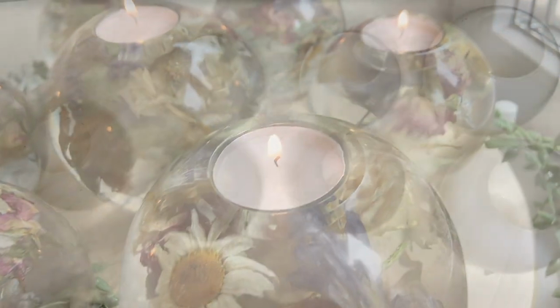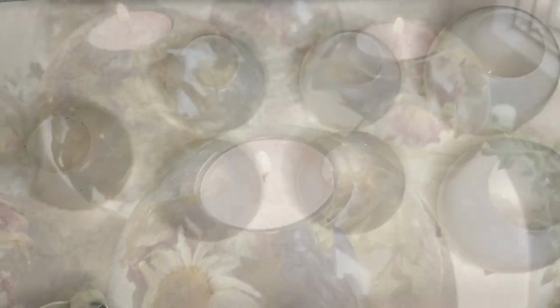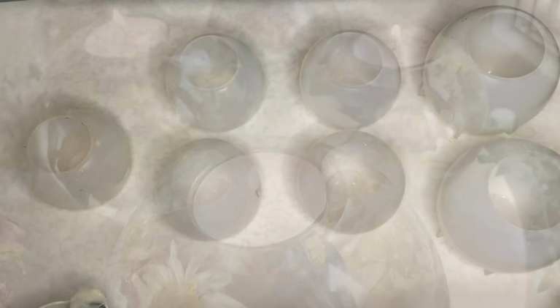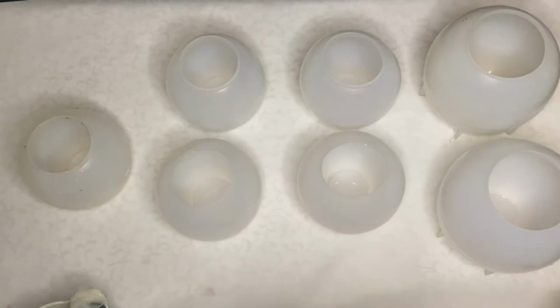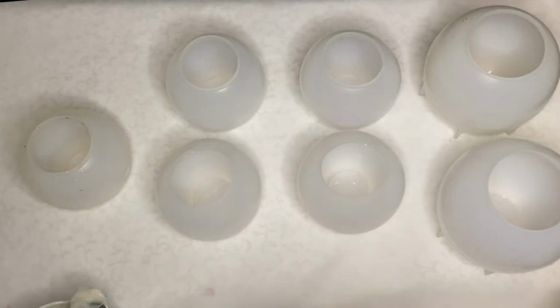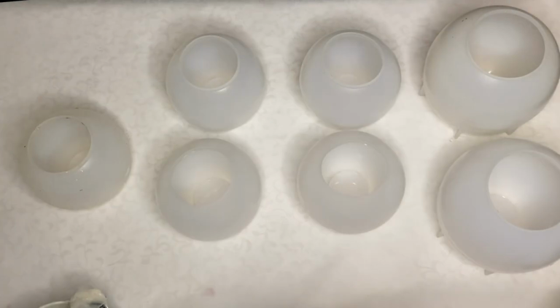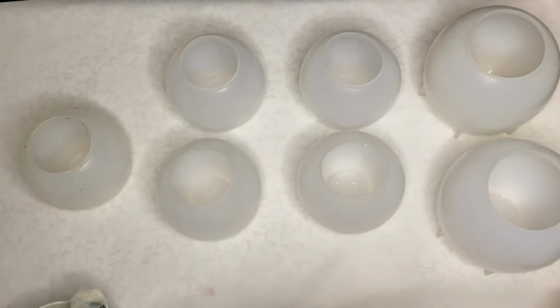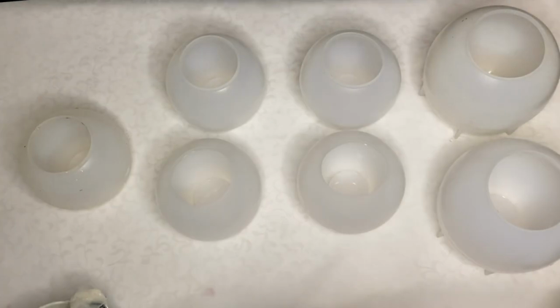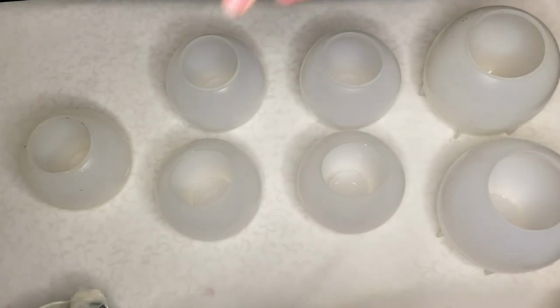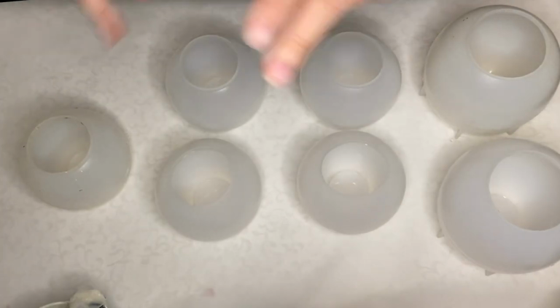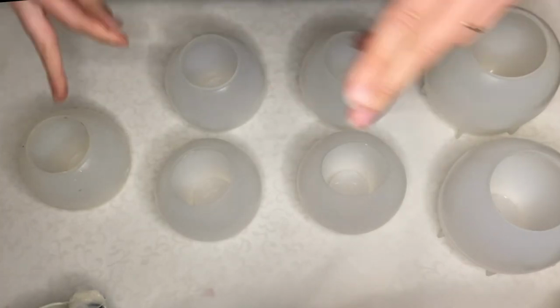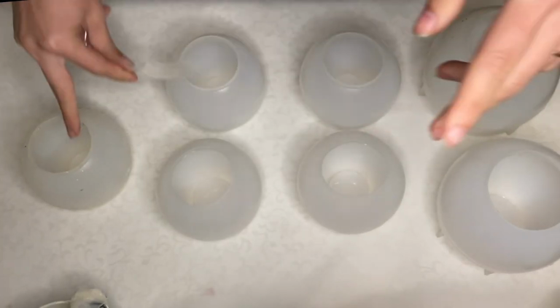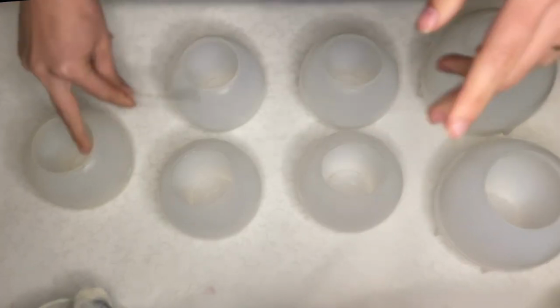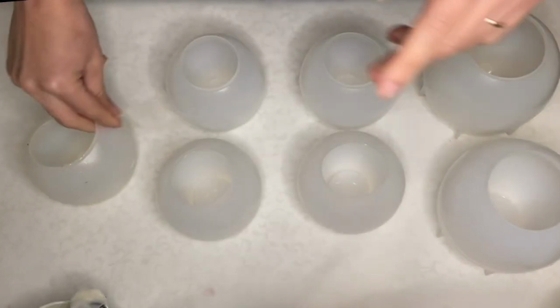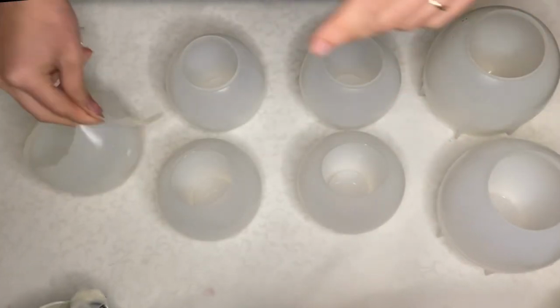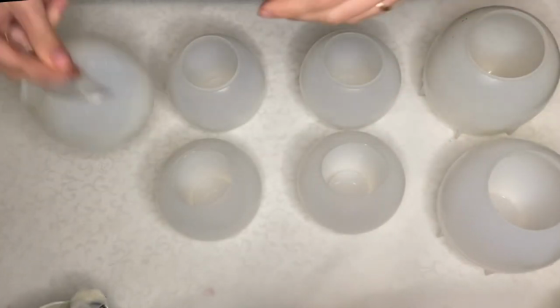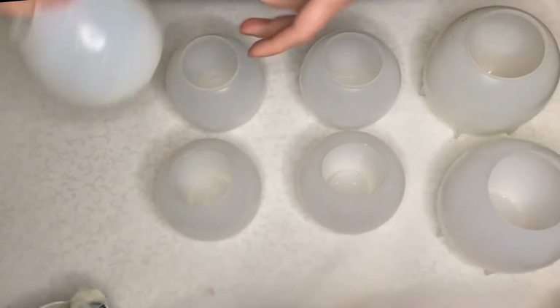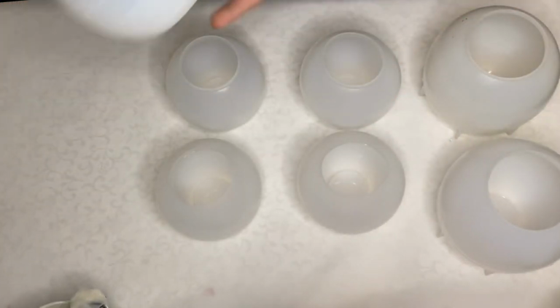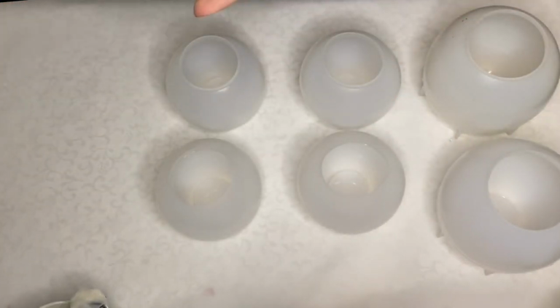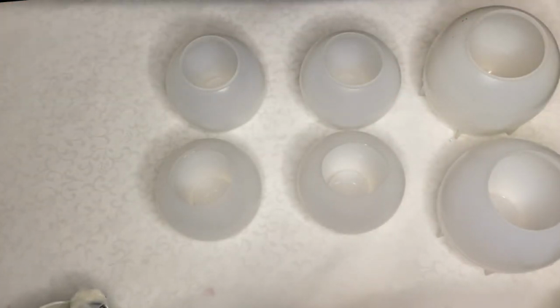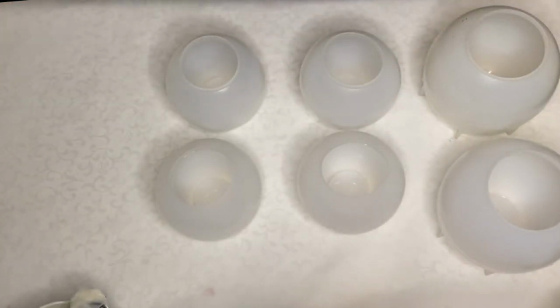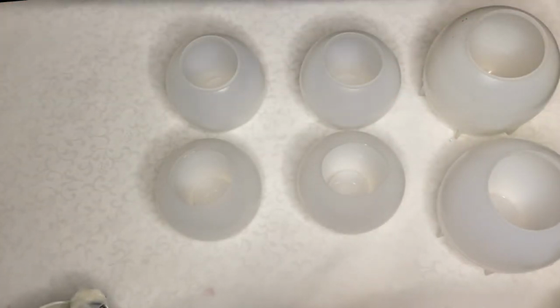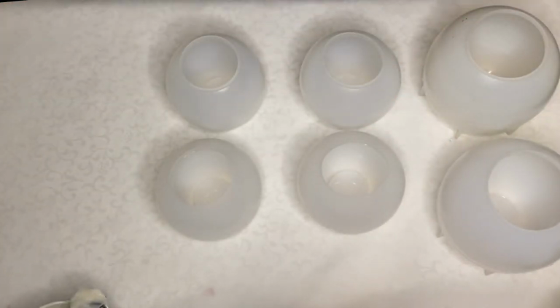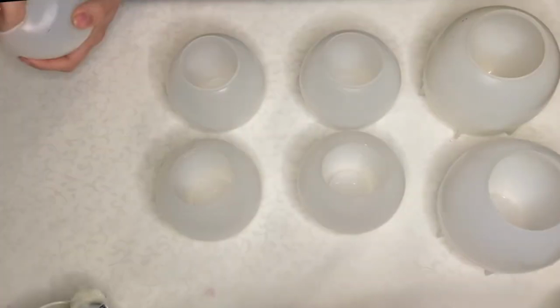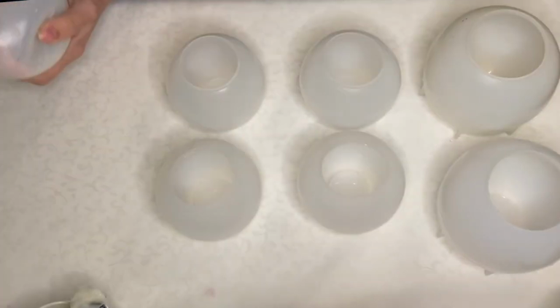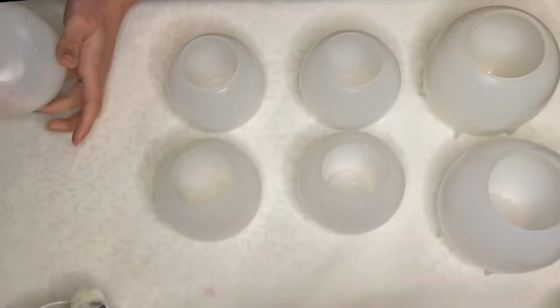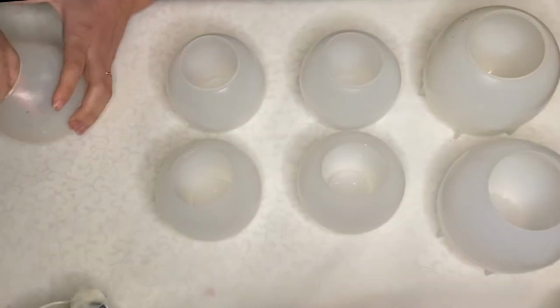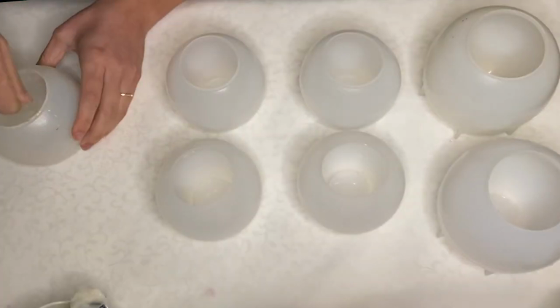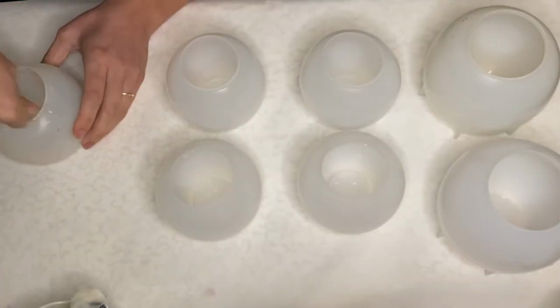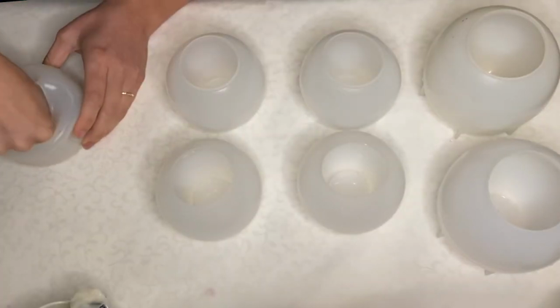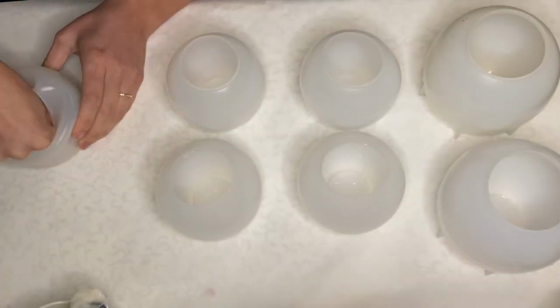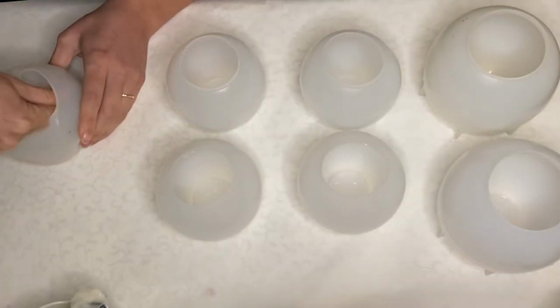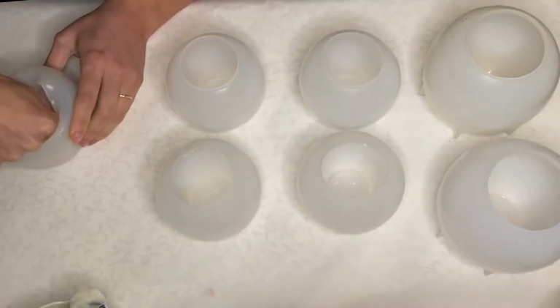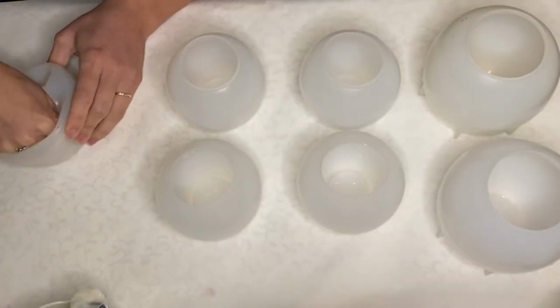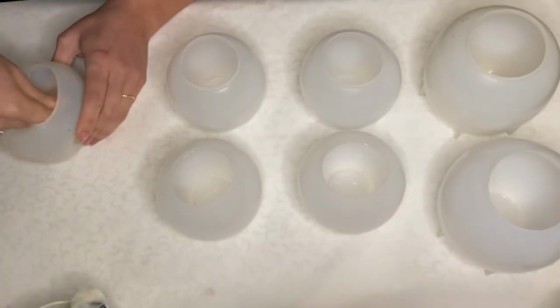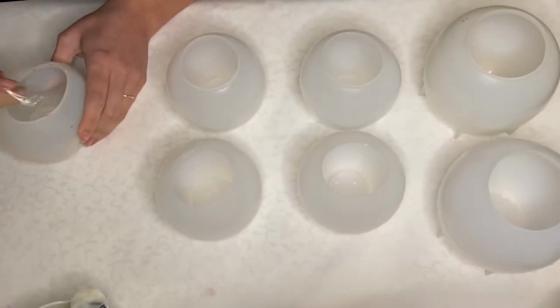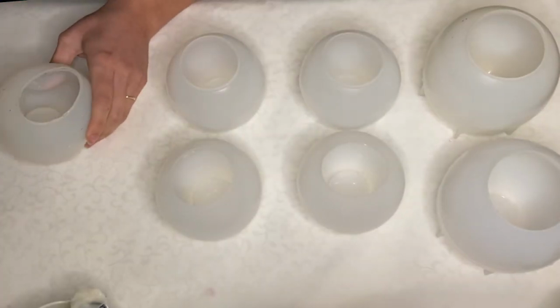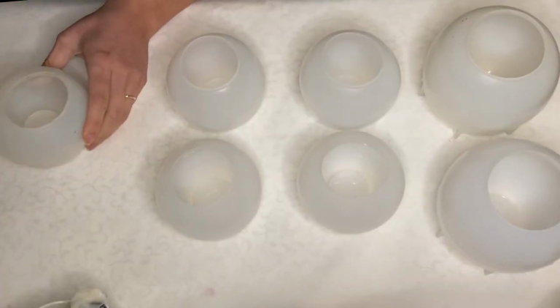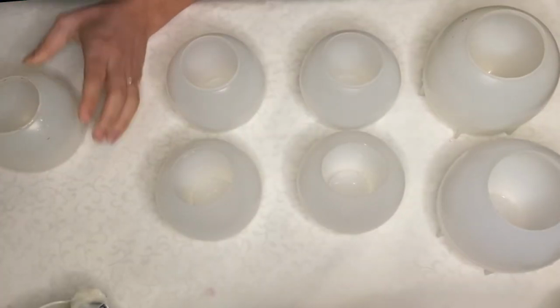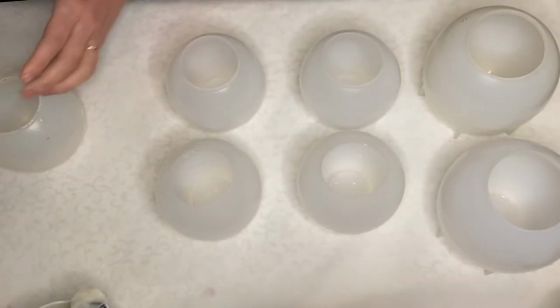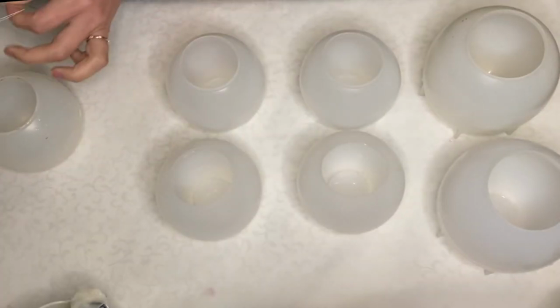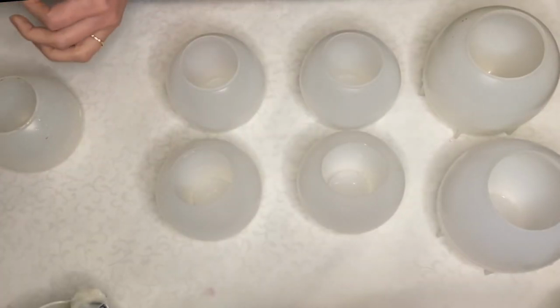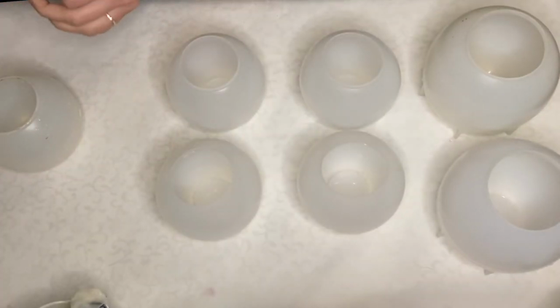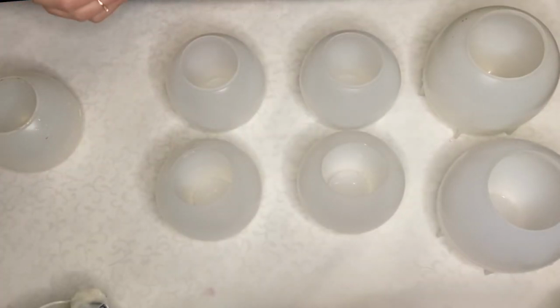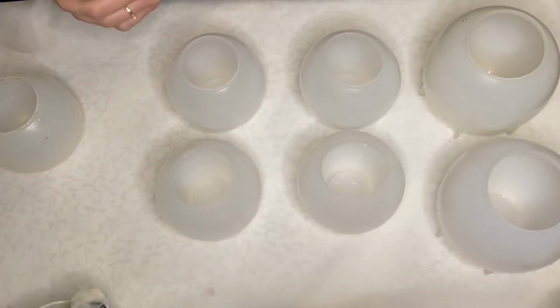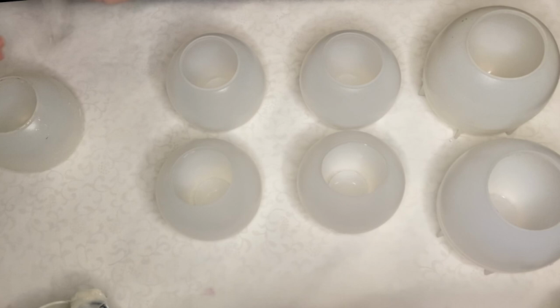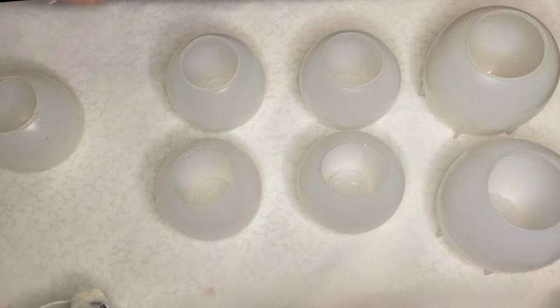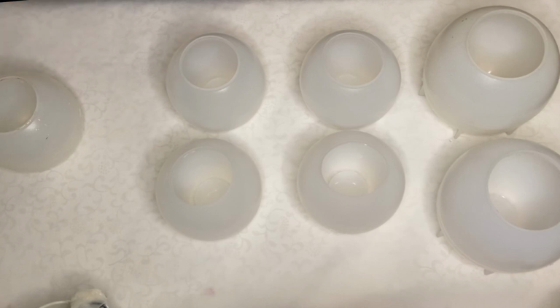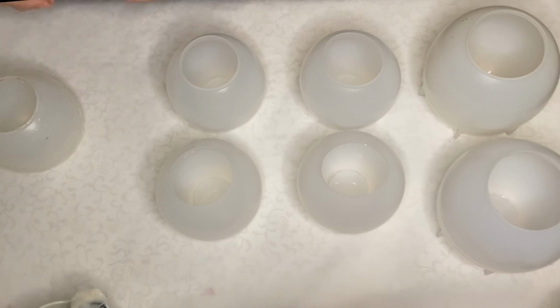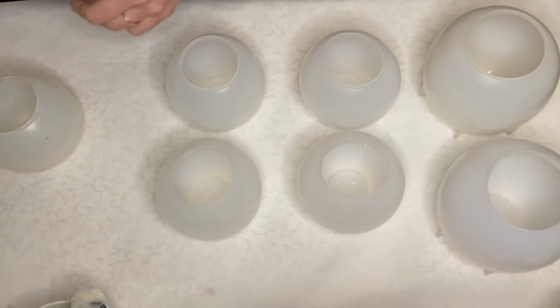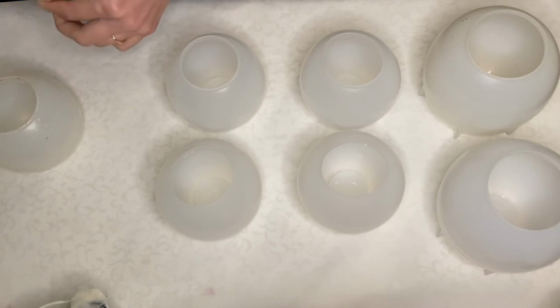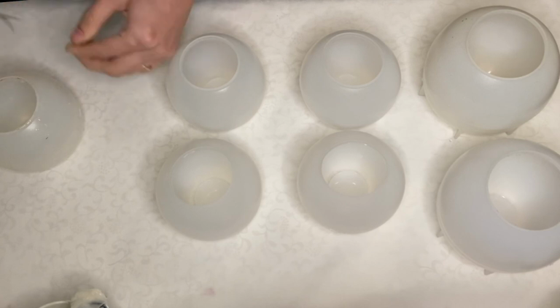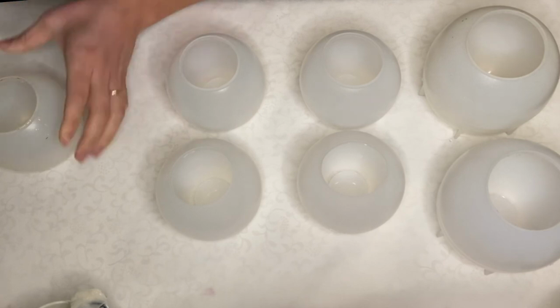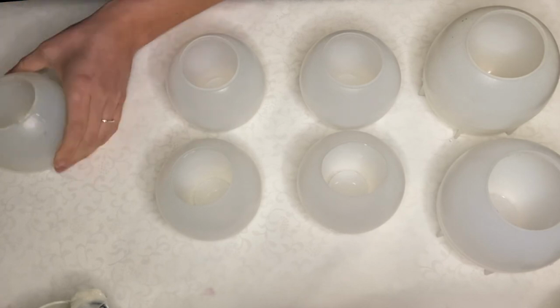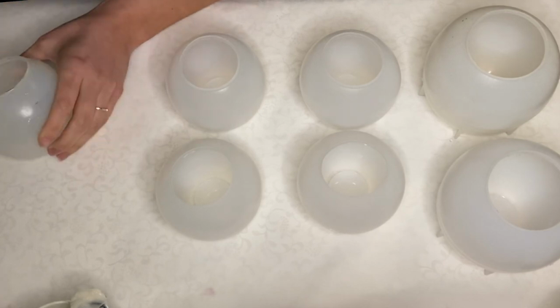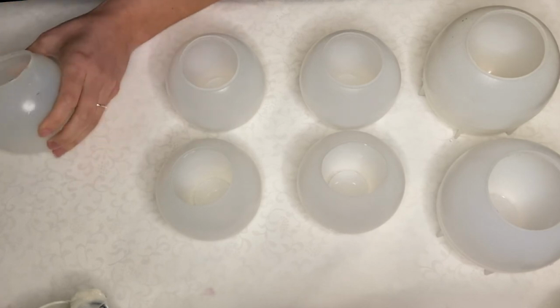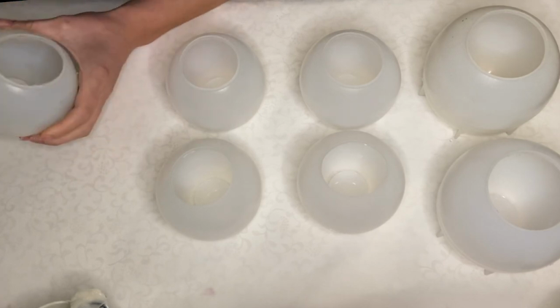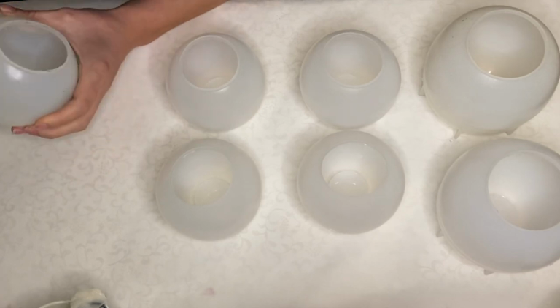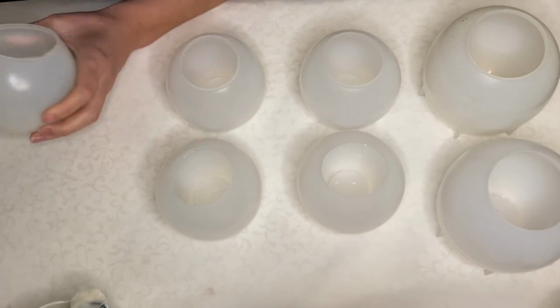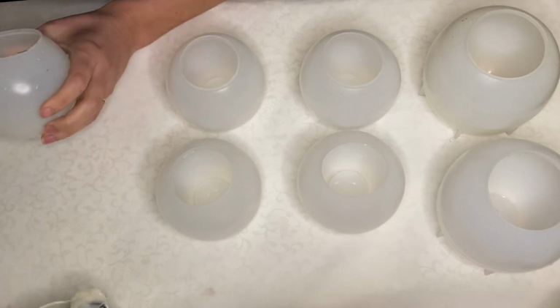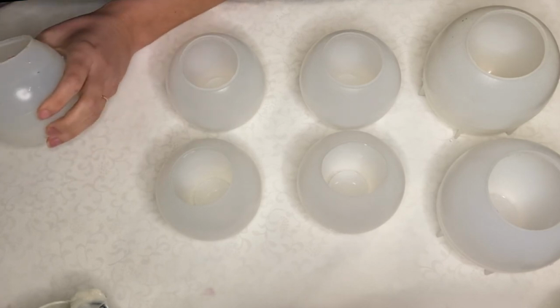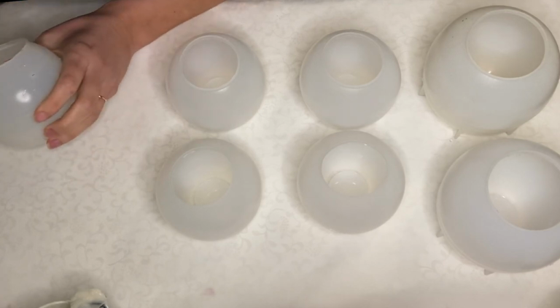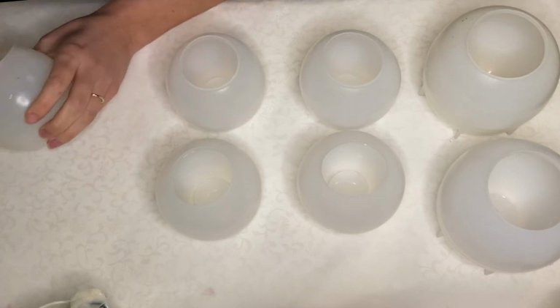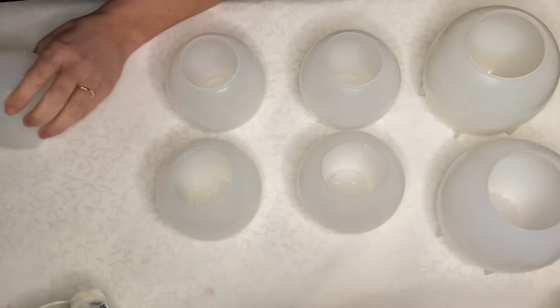Hi everyone, I'm Nadia and in today's video I'm making tea light candle holders with real flowers.